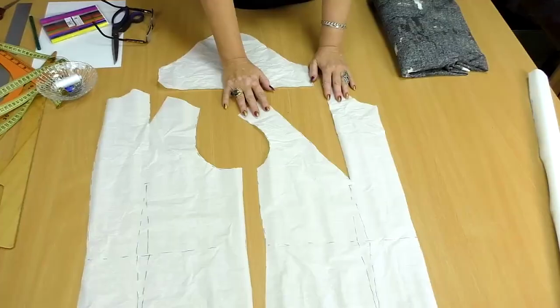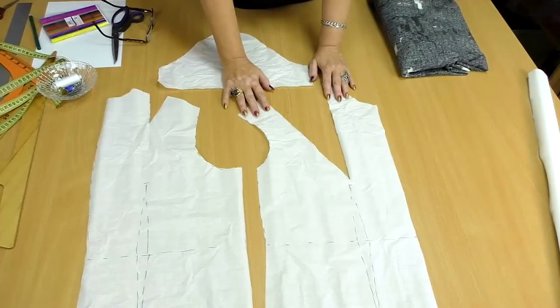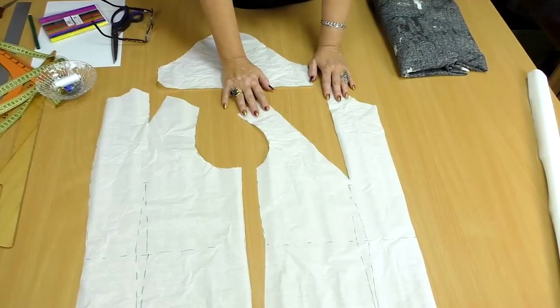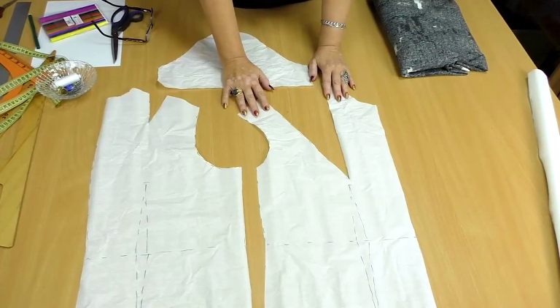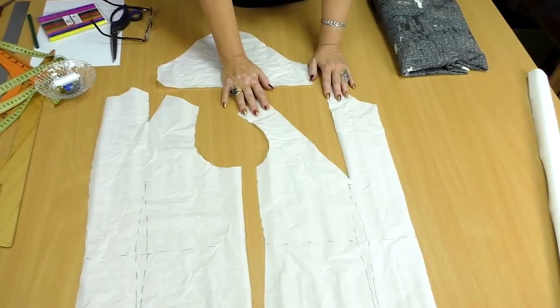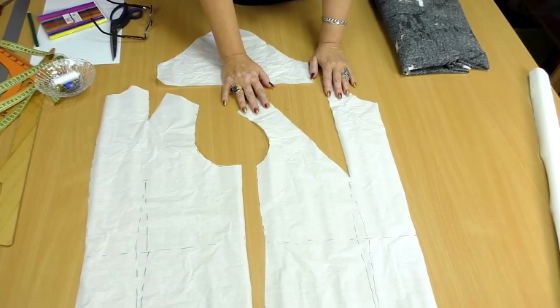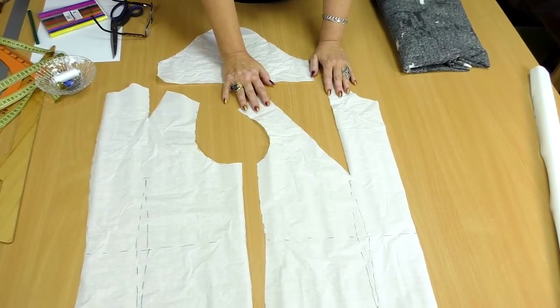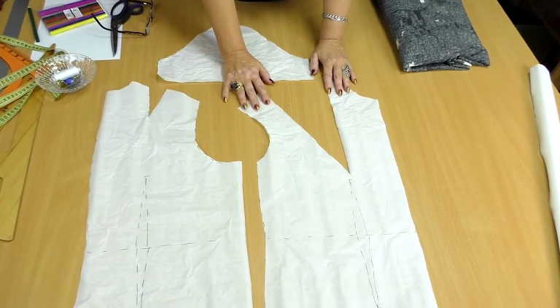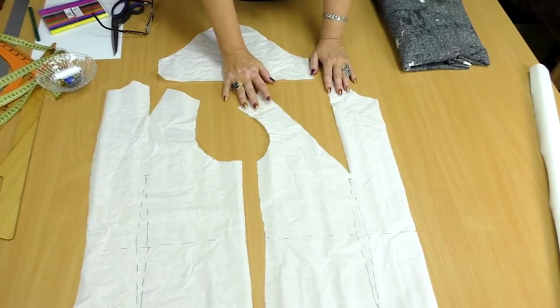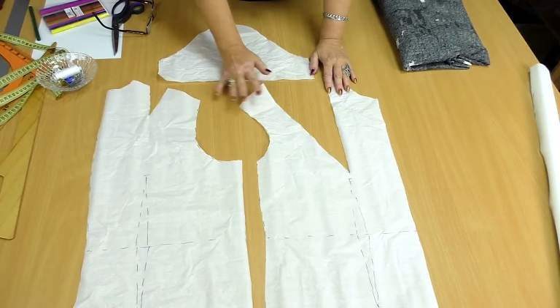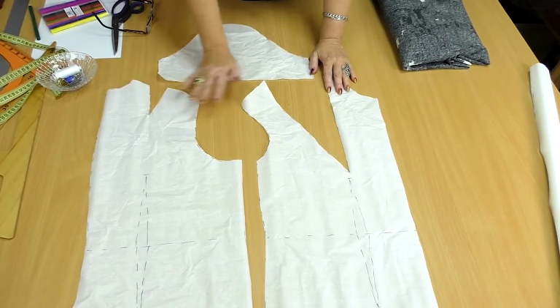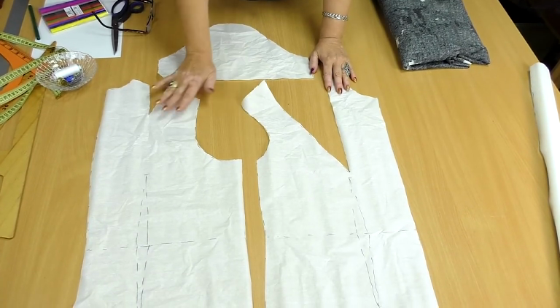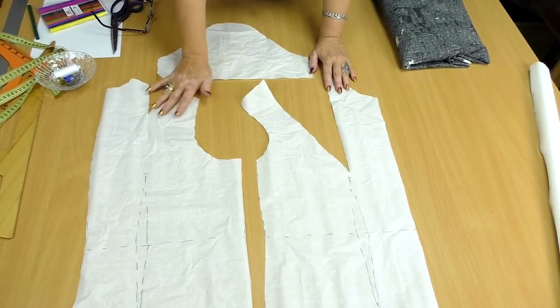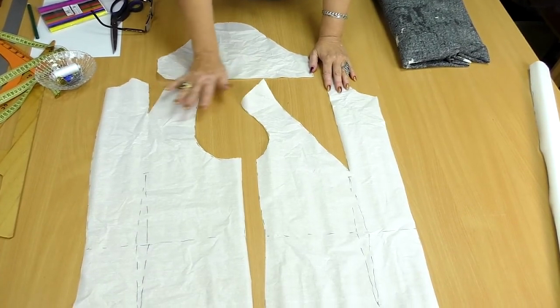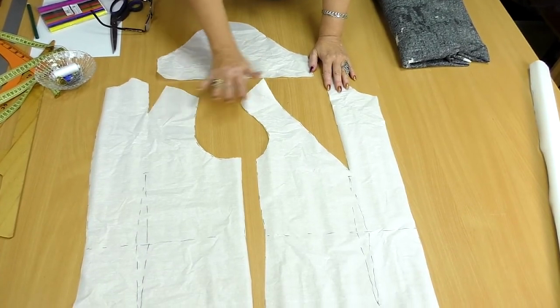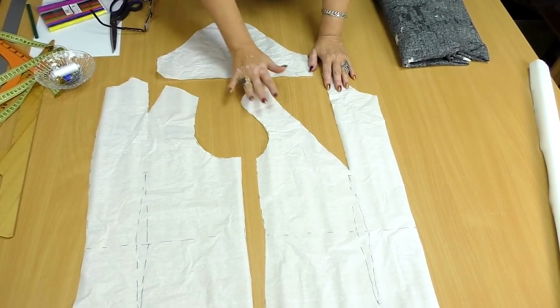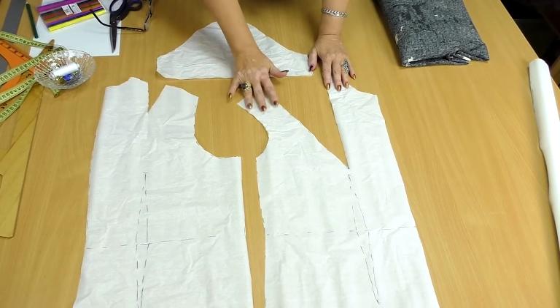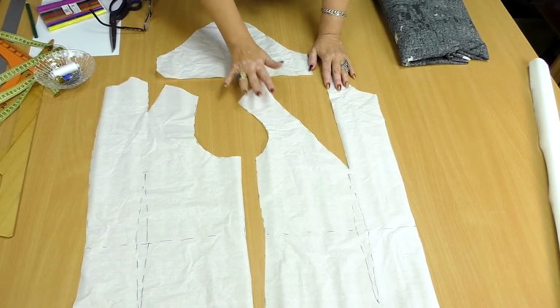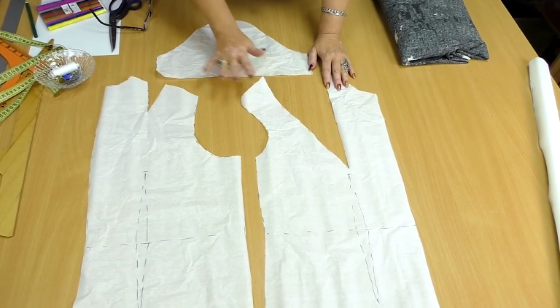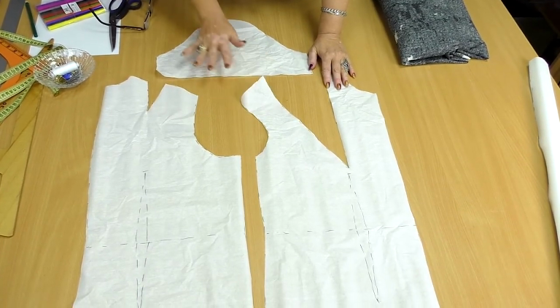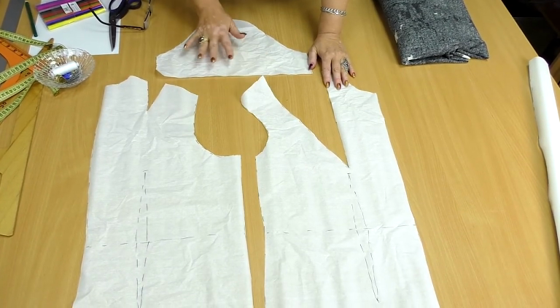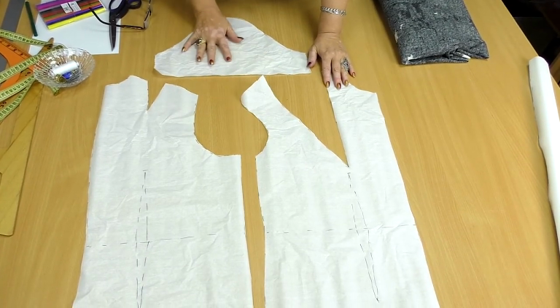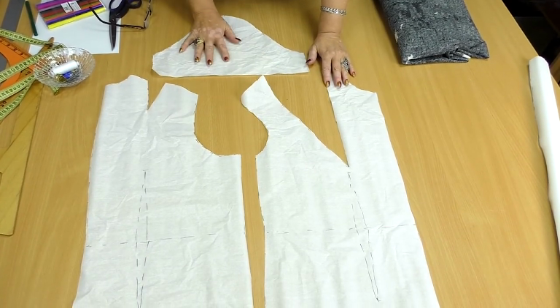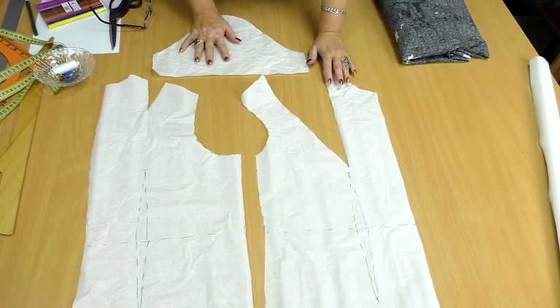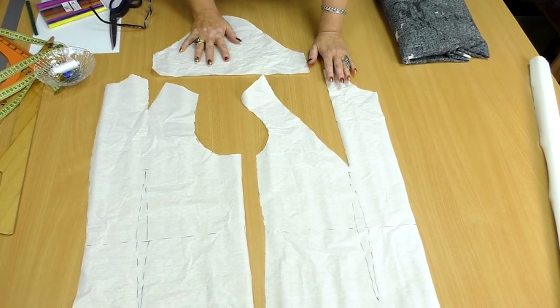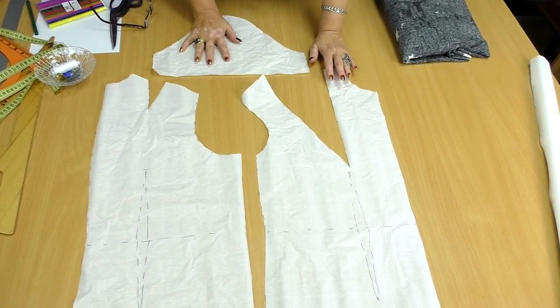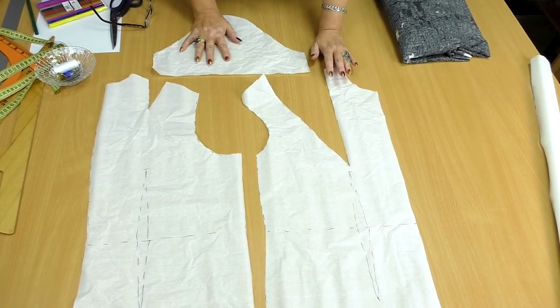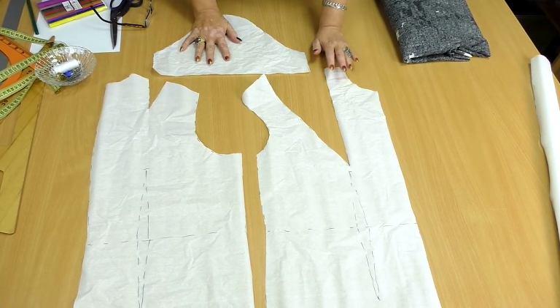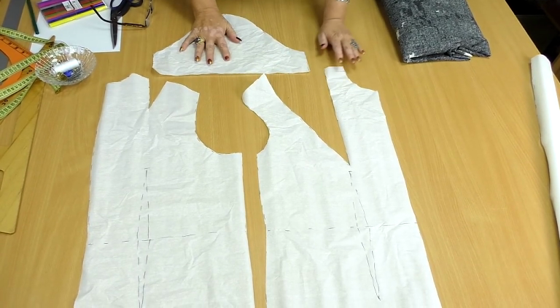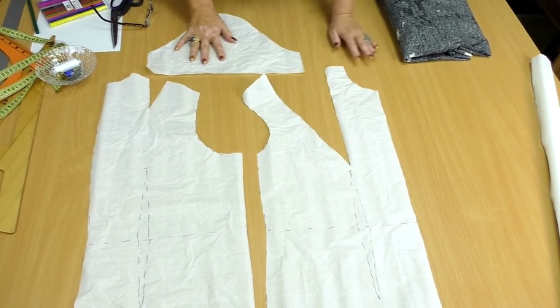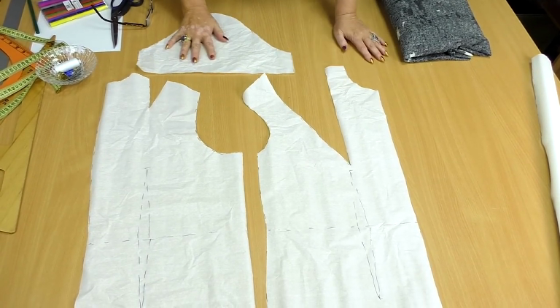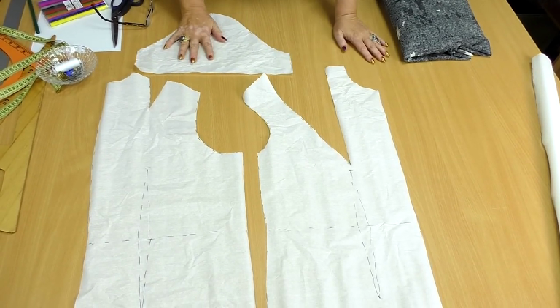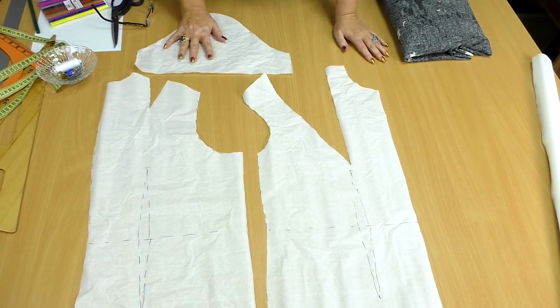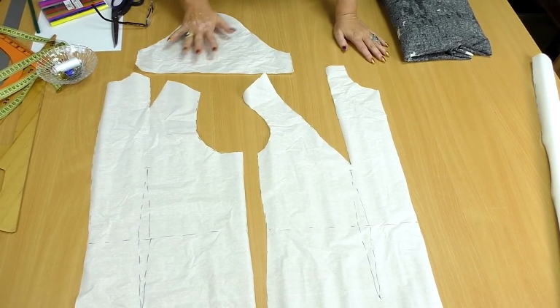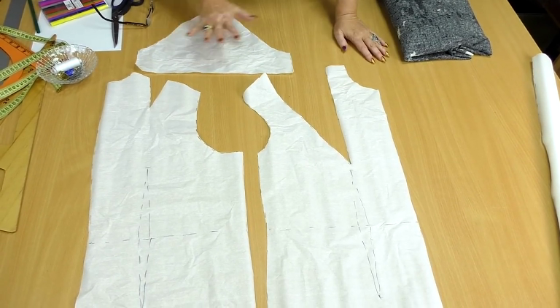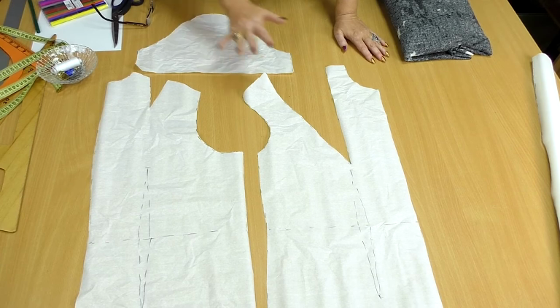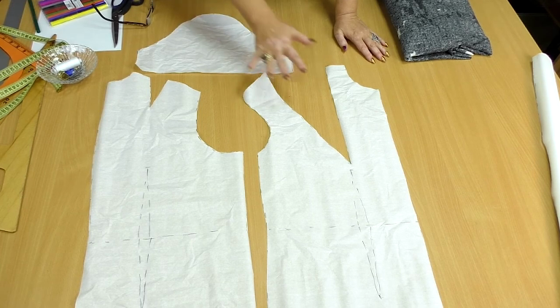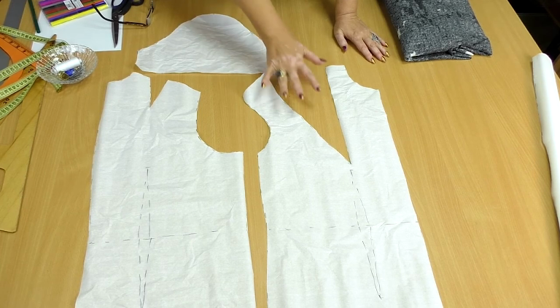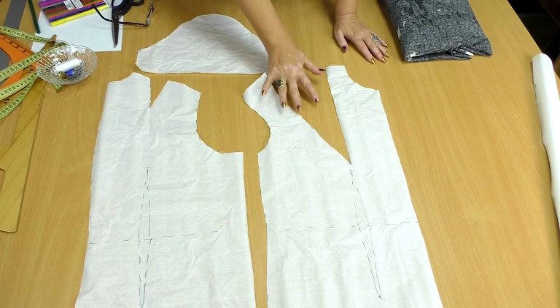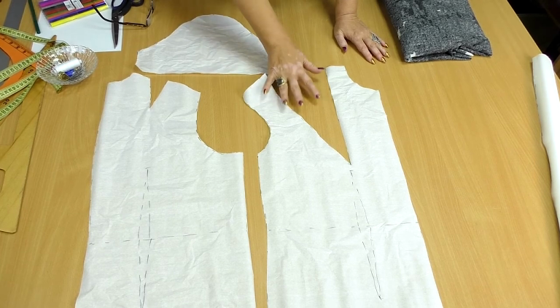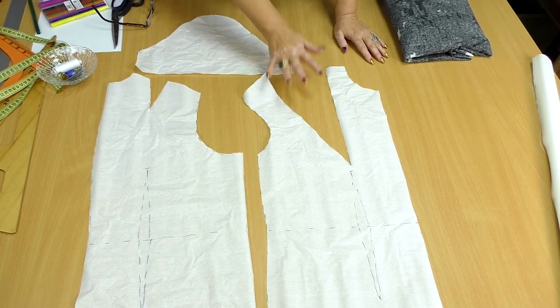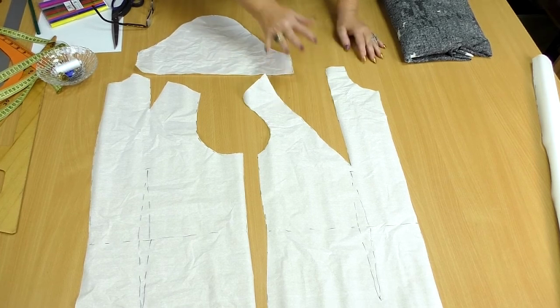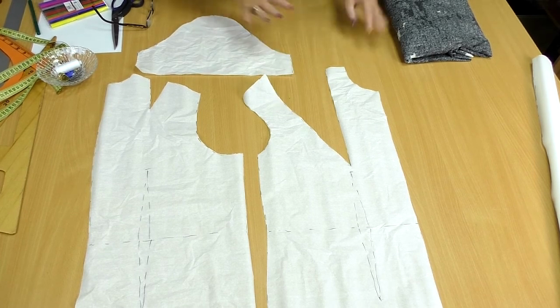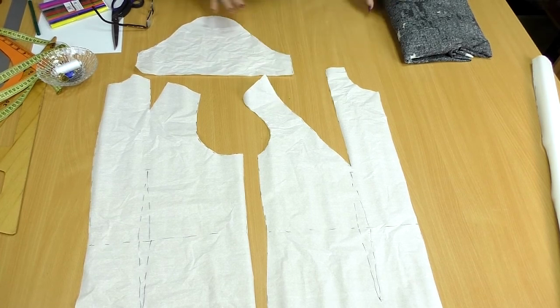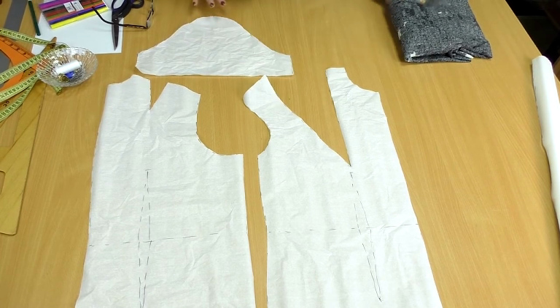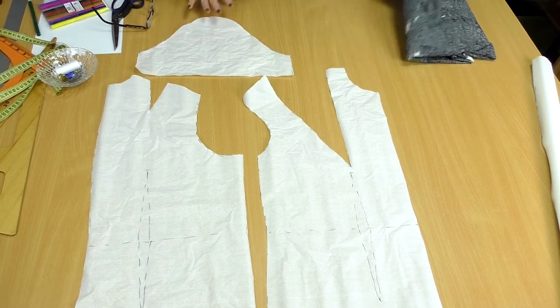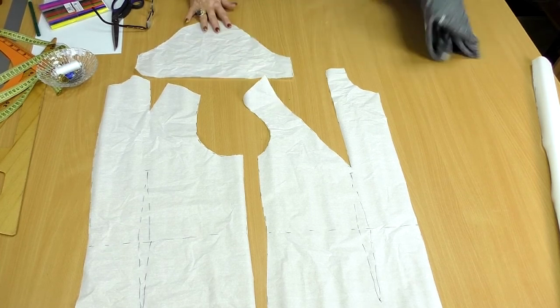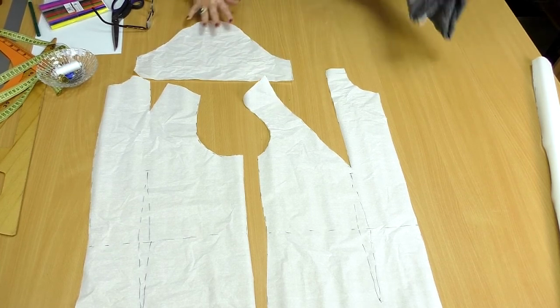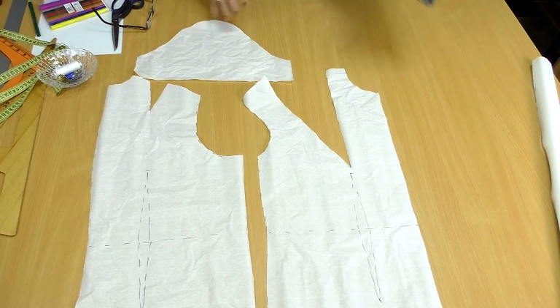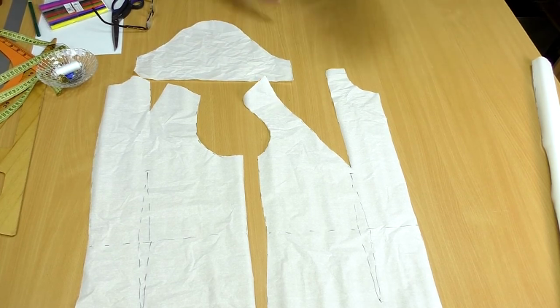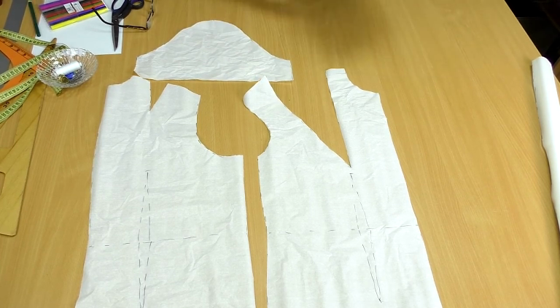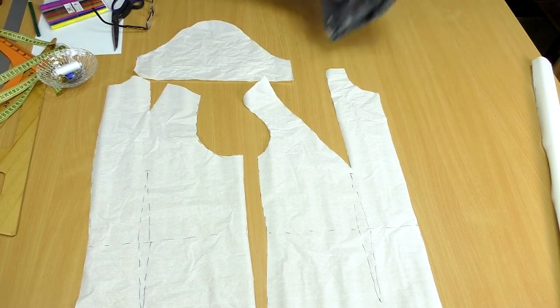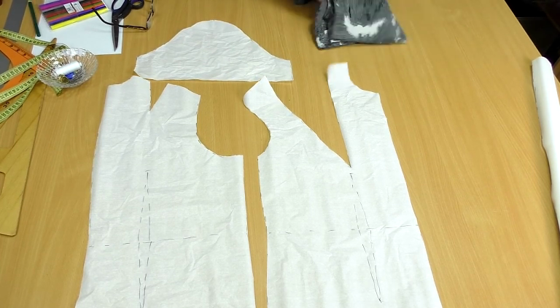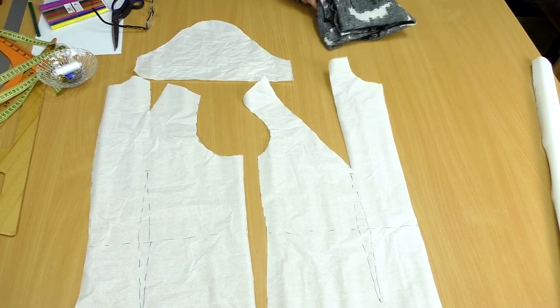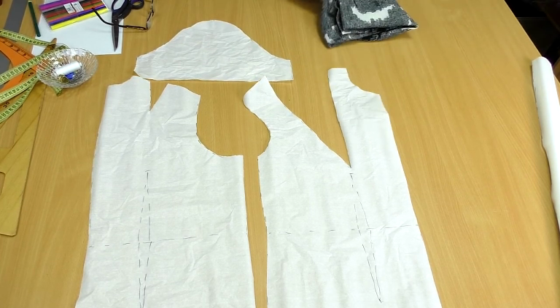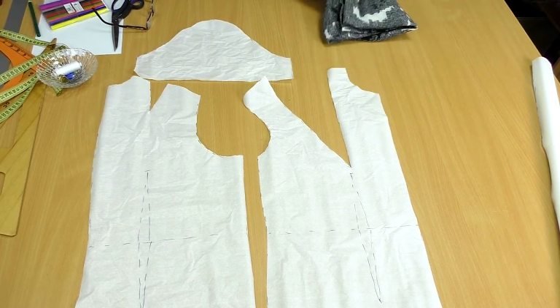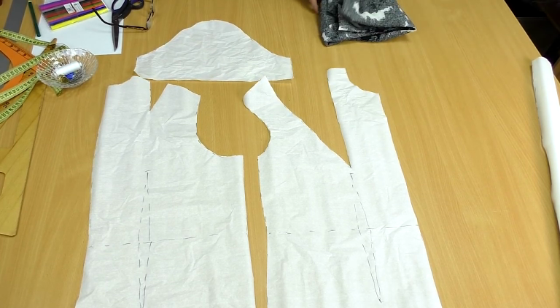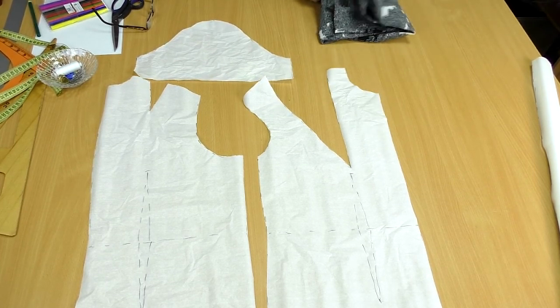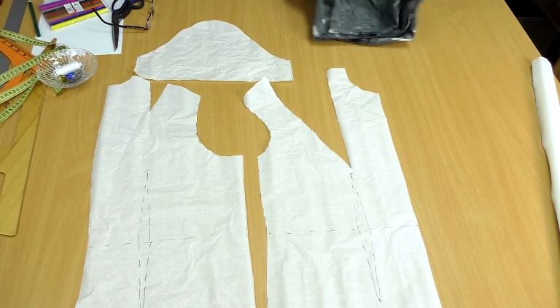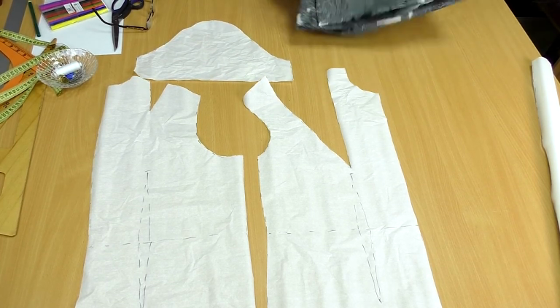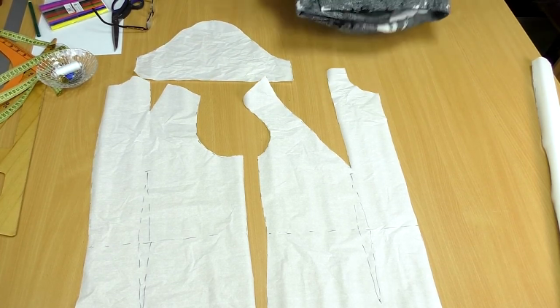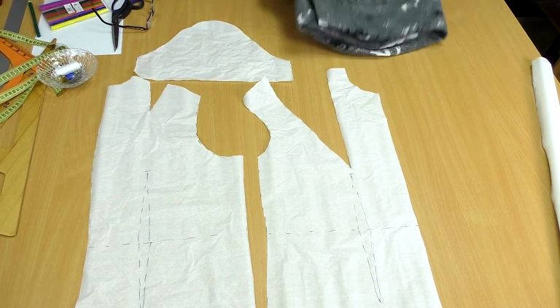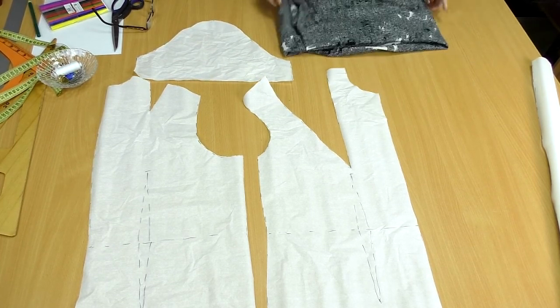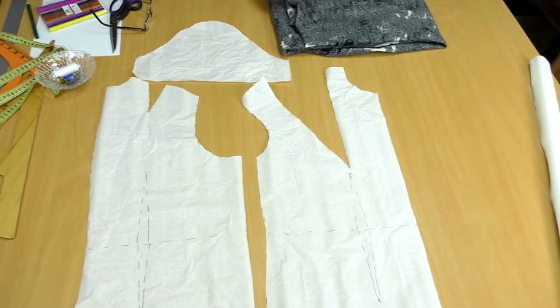The pattern is ready — the front, the back and the sleeve. I'll show you how to remove the tux for a knitted fabric.